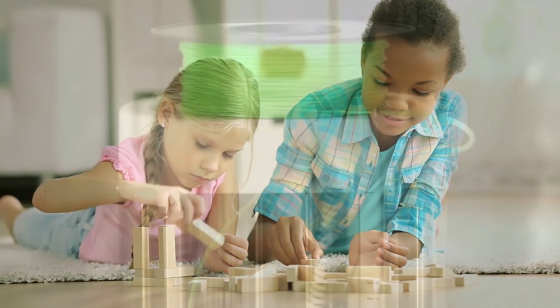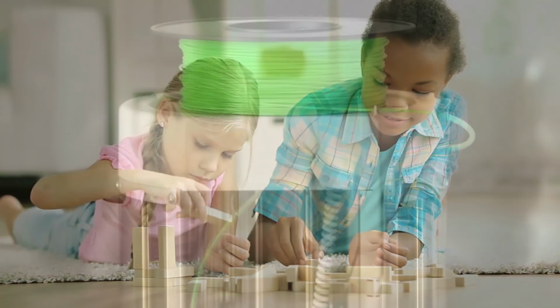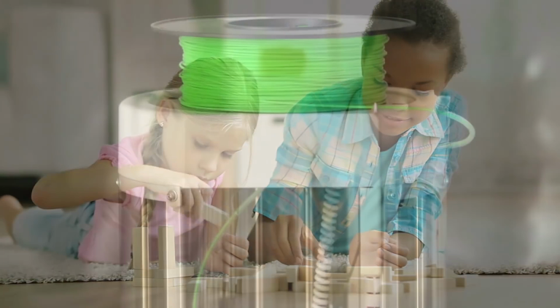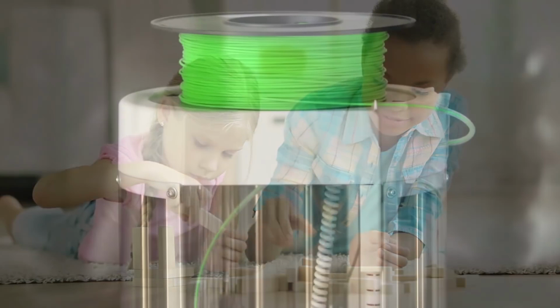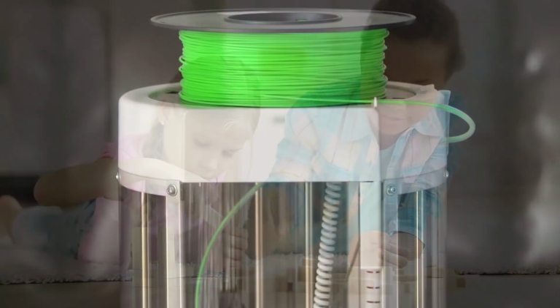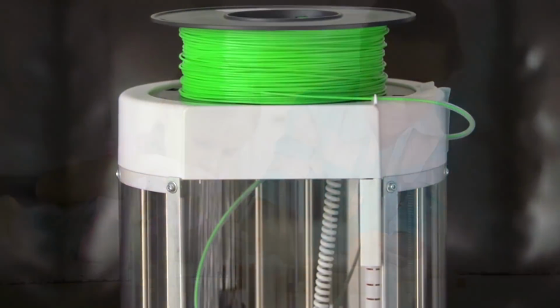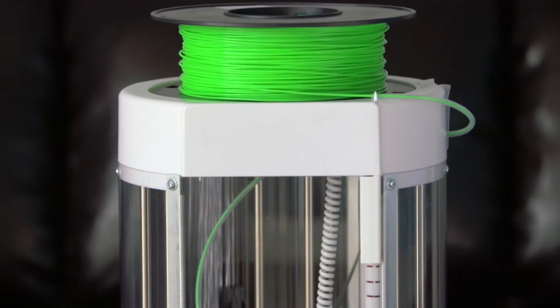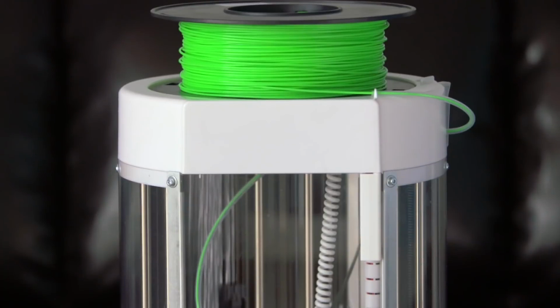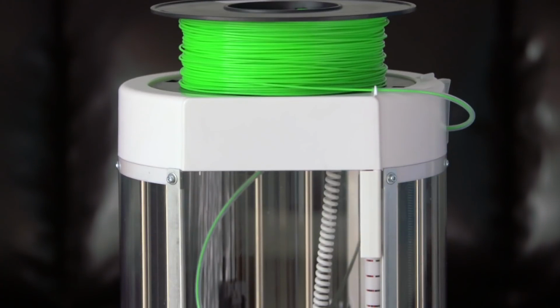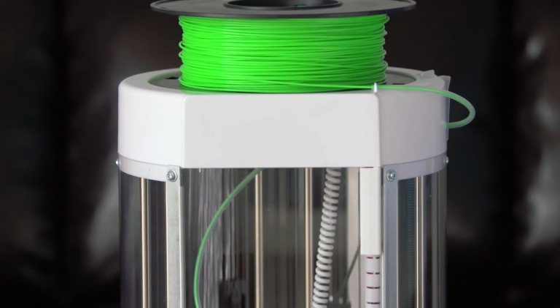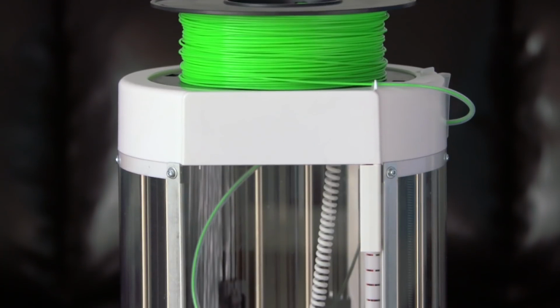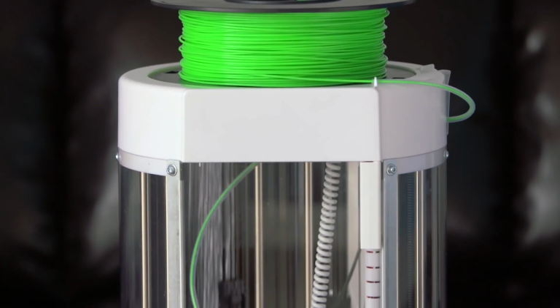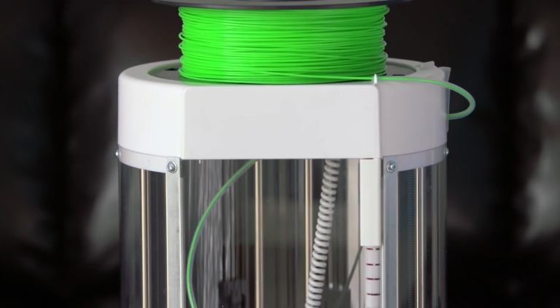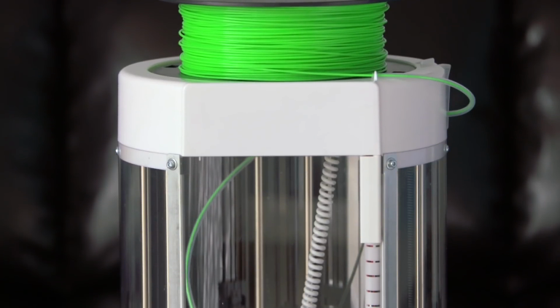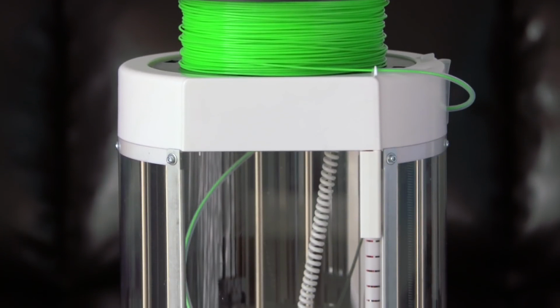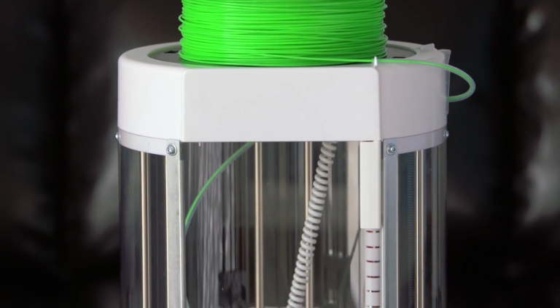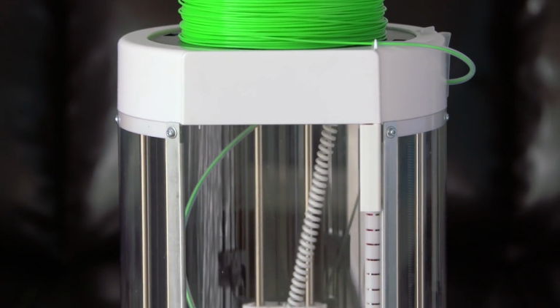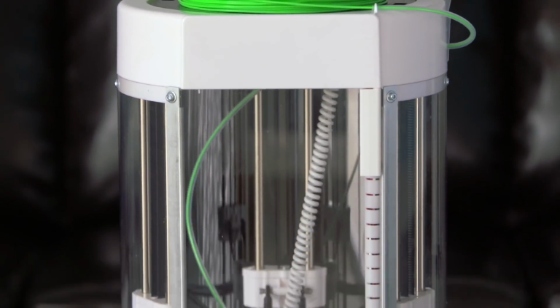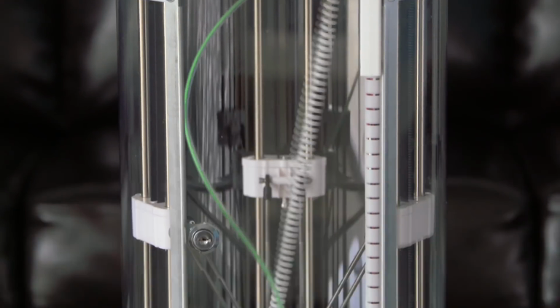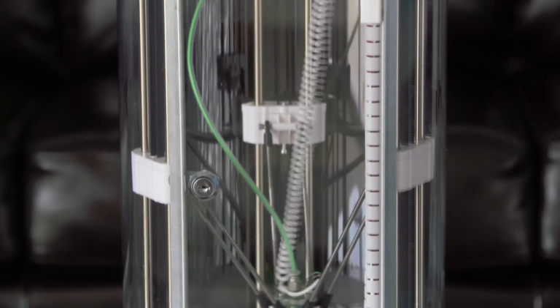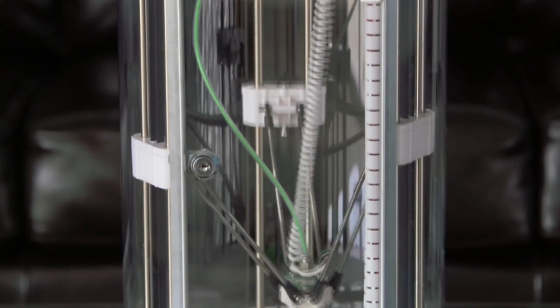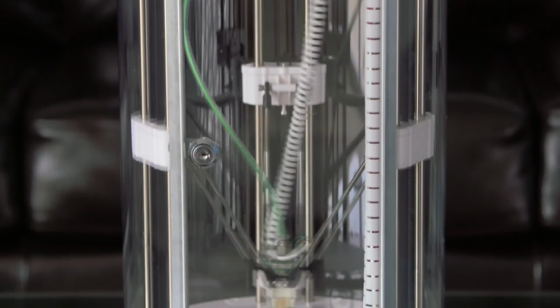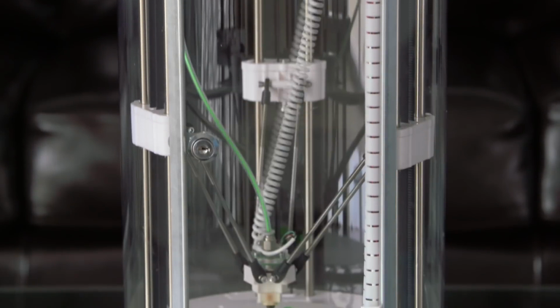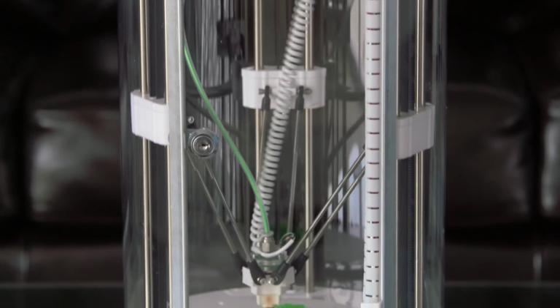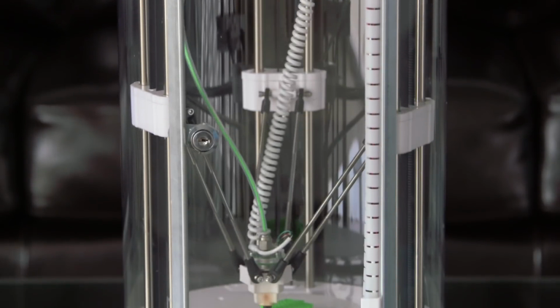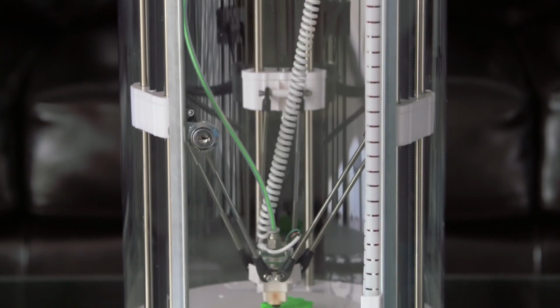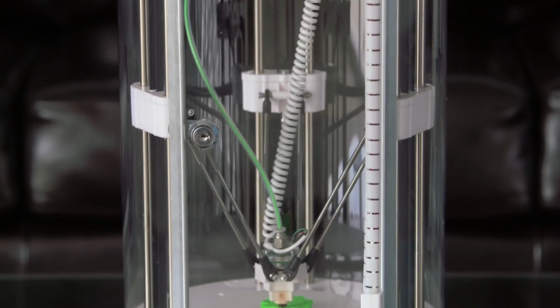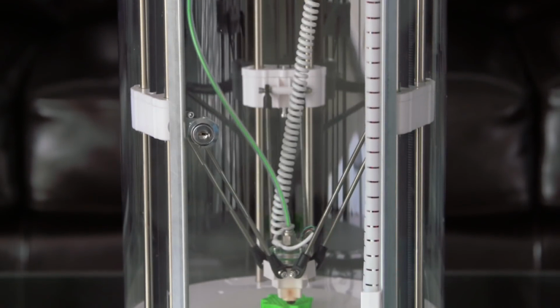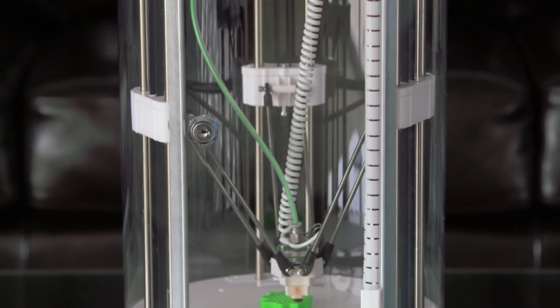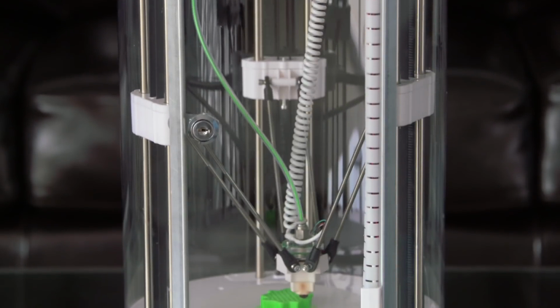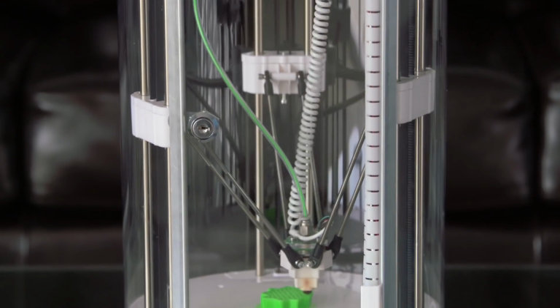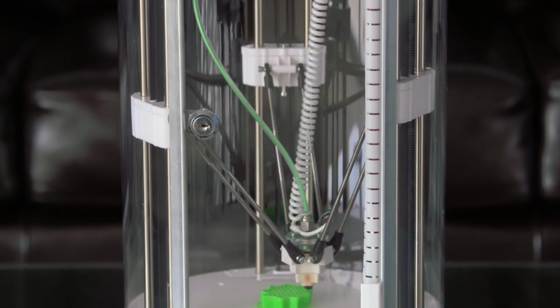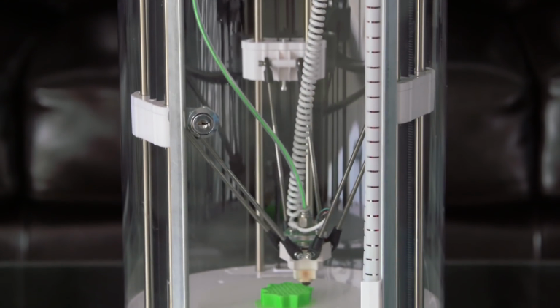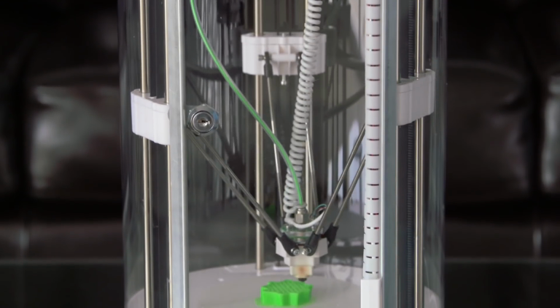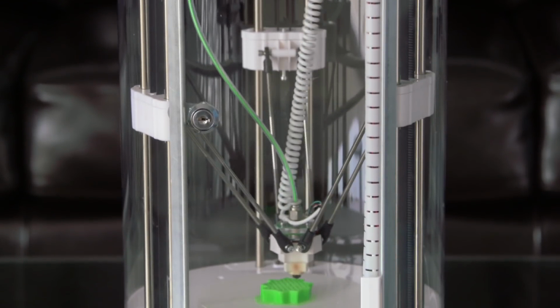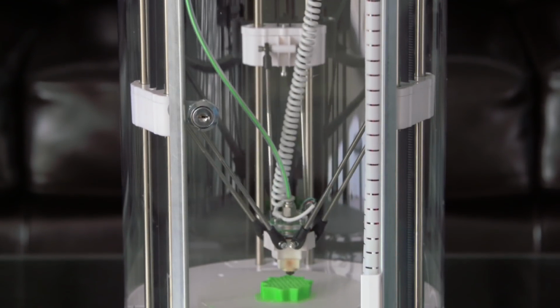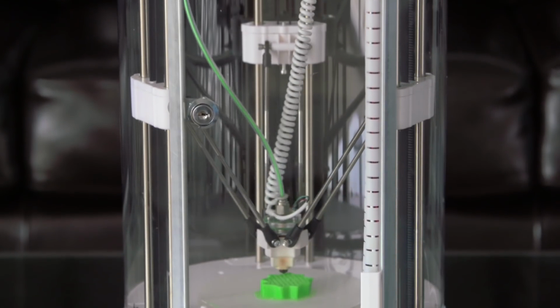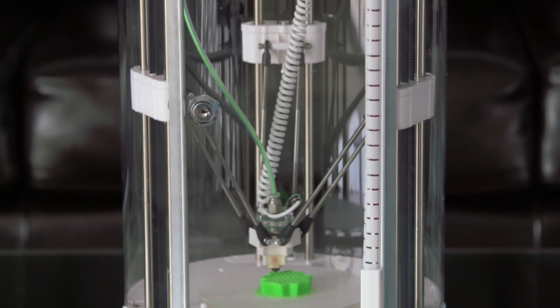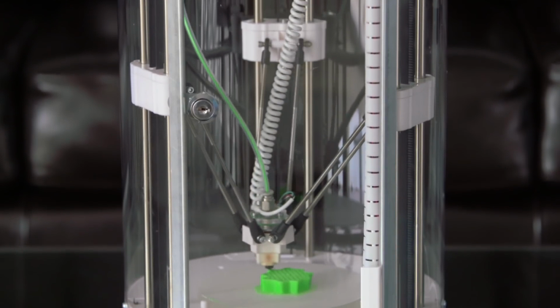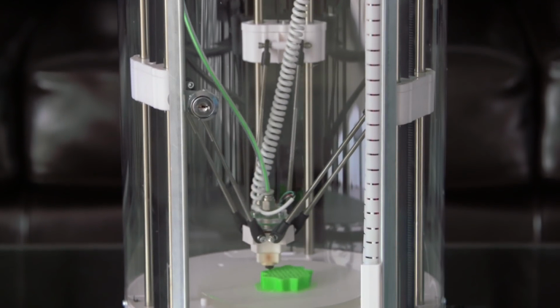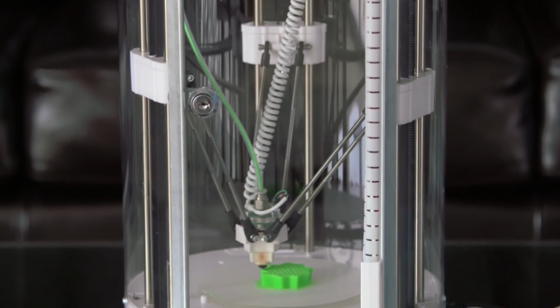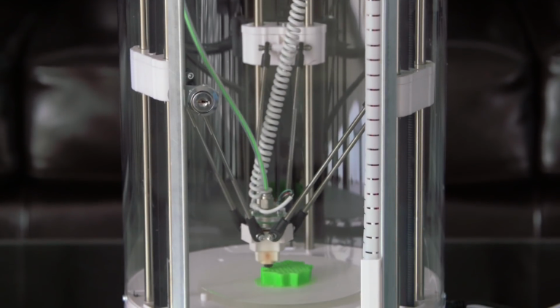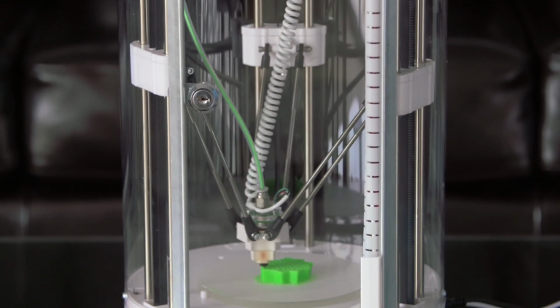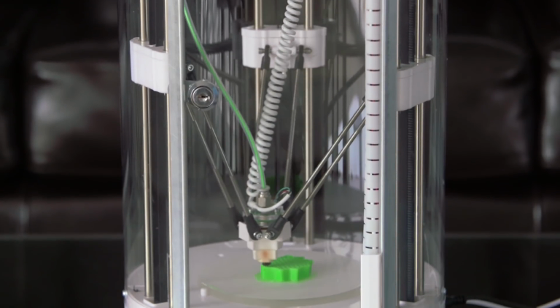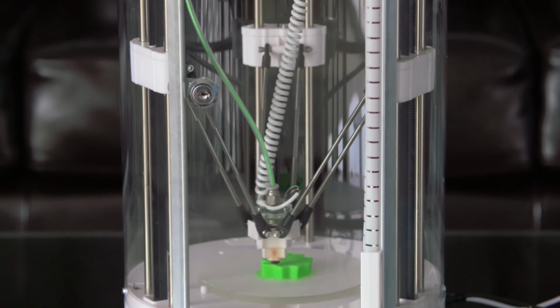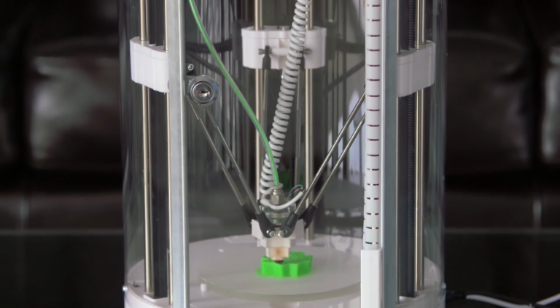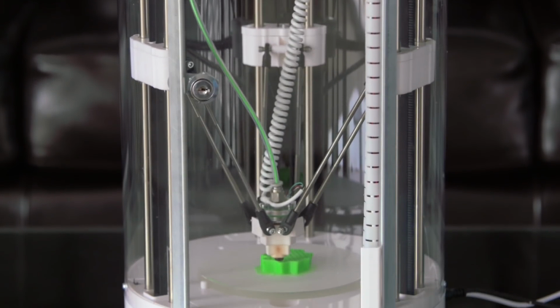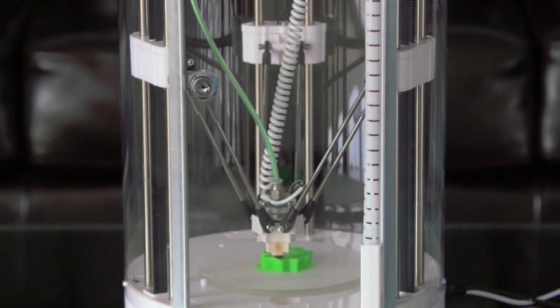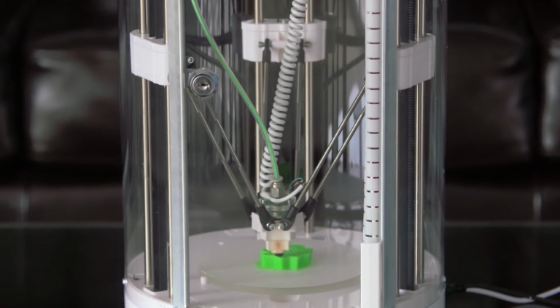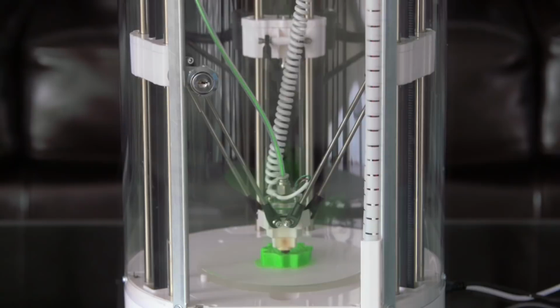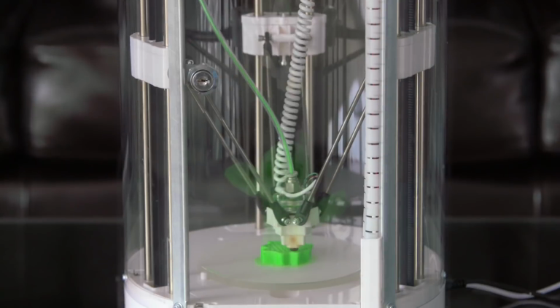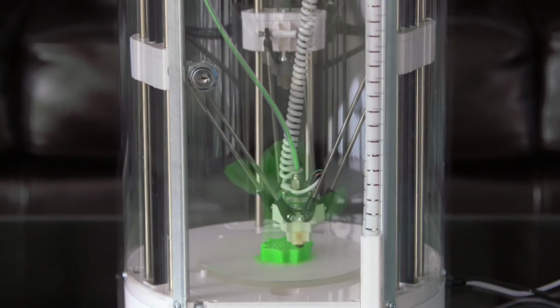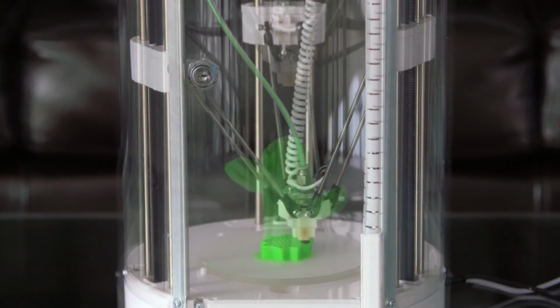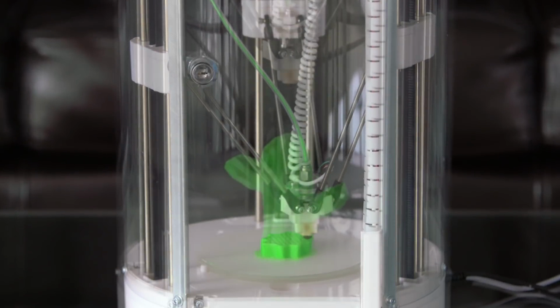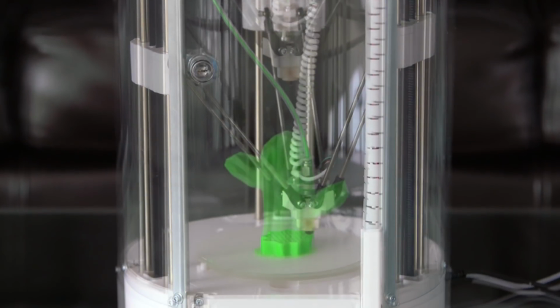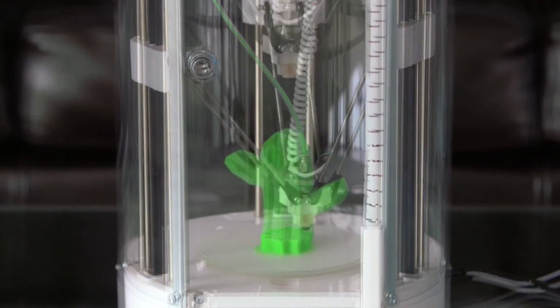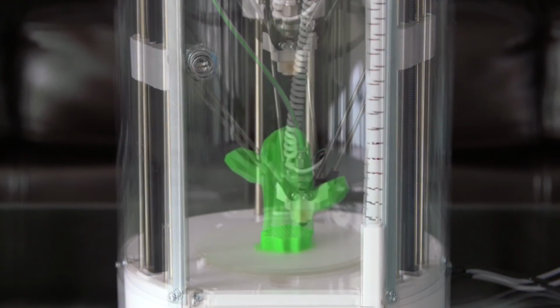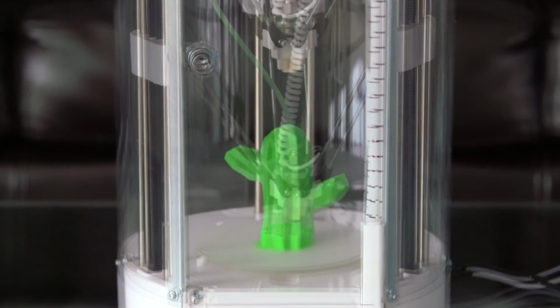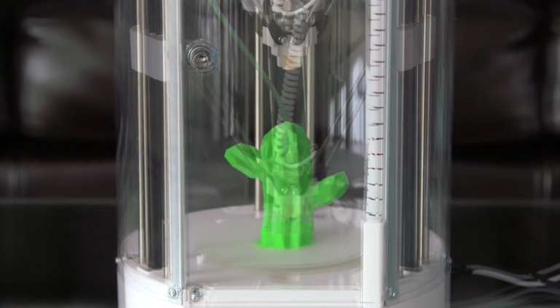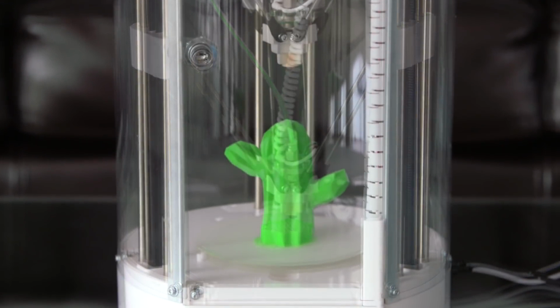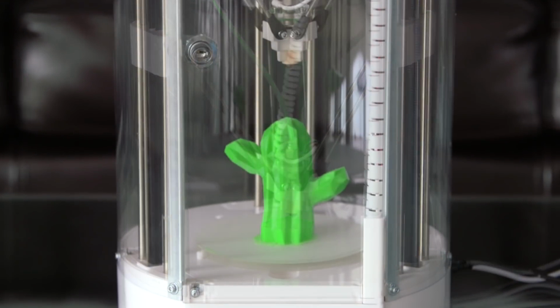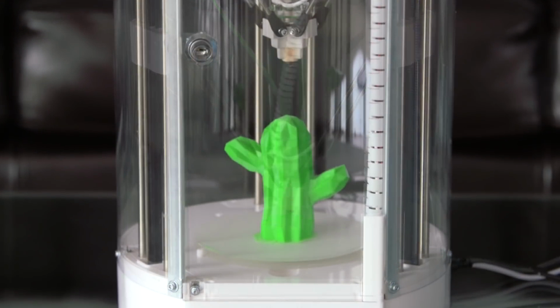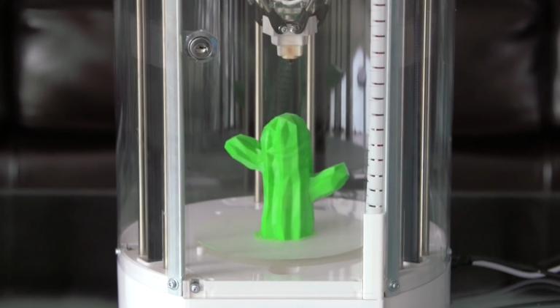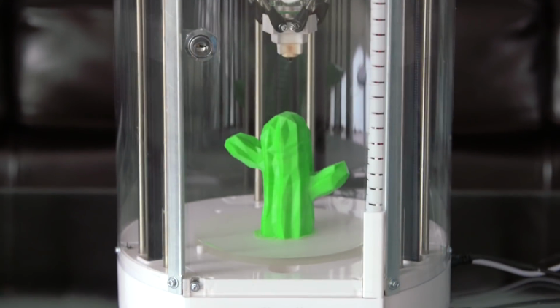Introducing the Silhouette Alta 3D Printer. Easy to use, the Alta allows you to go from an idea to a custom 3D print.